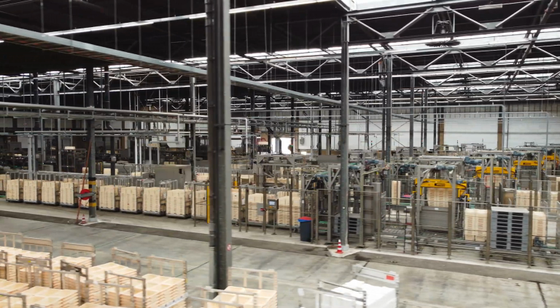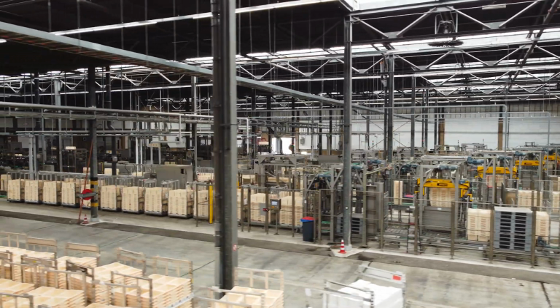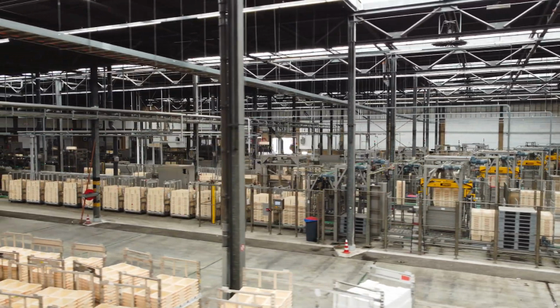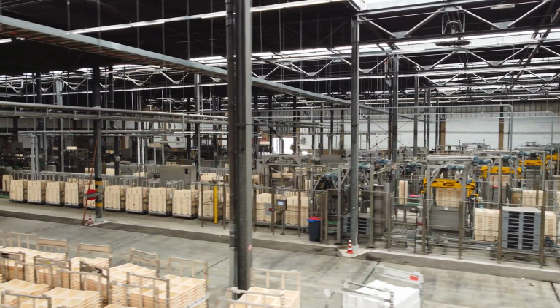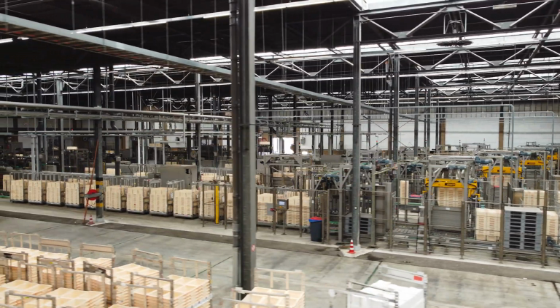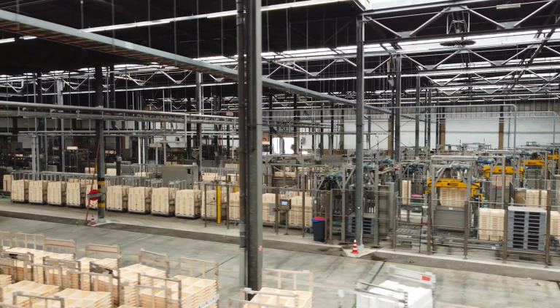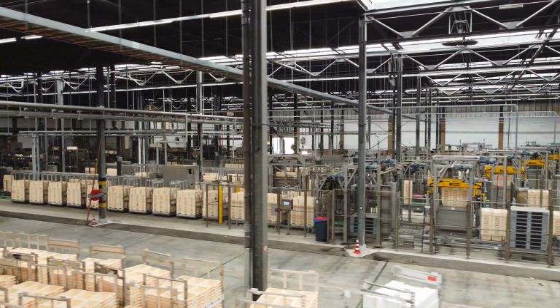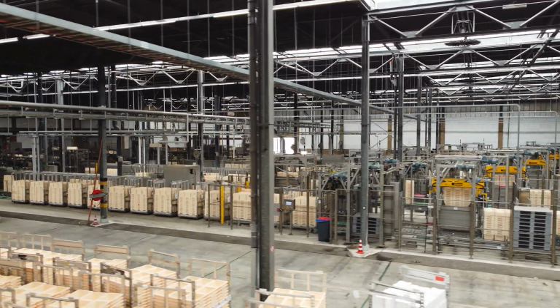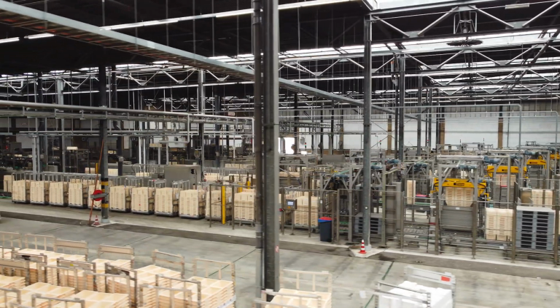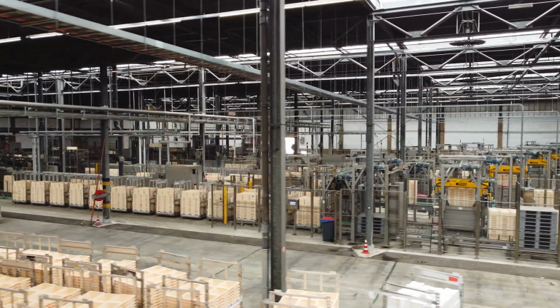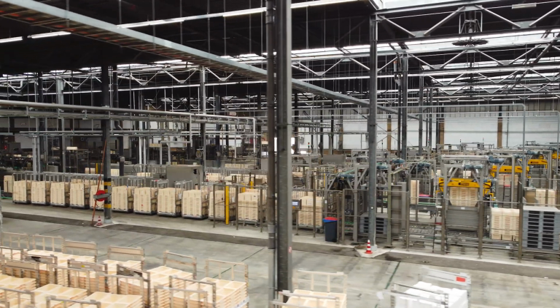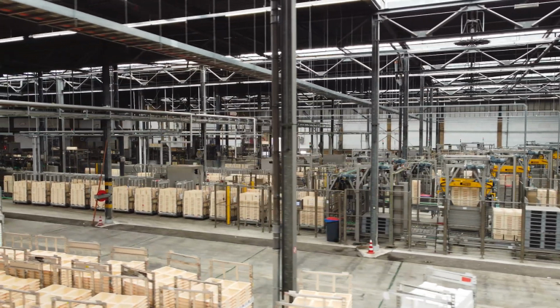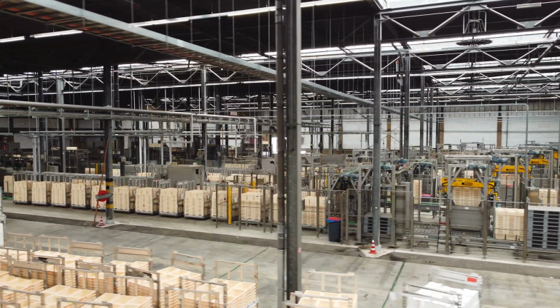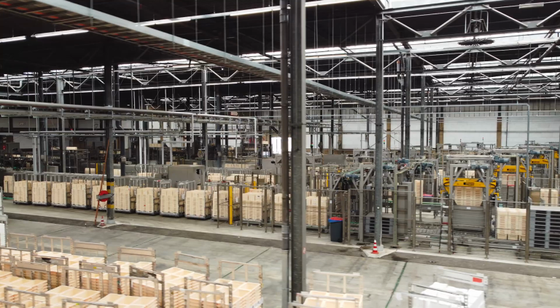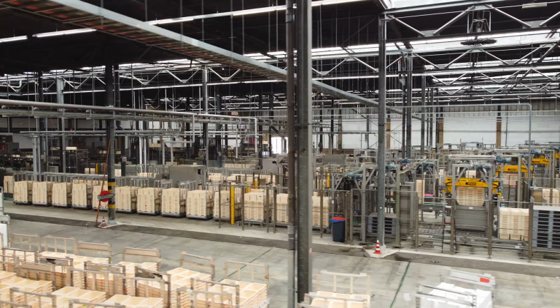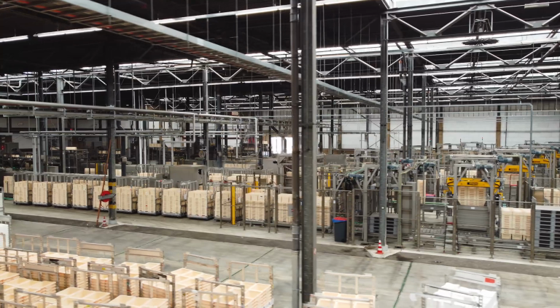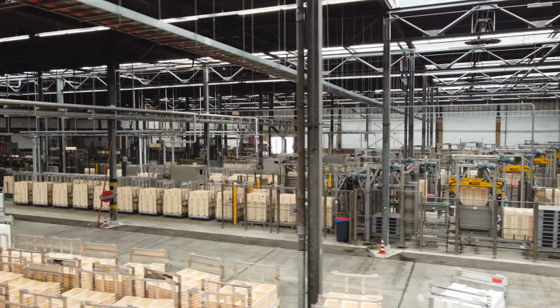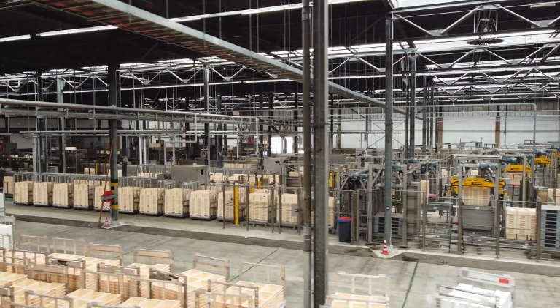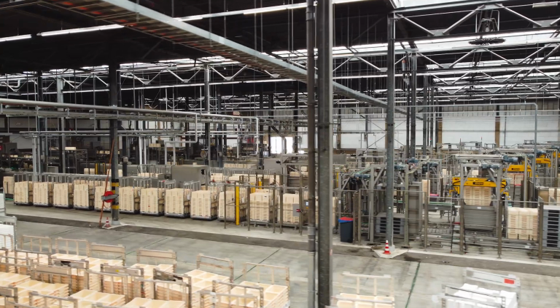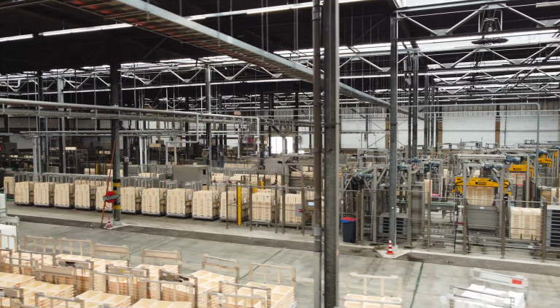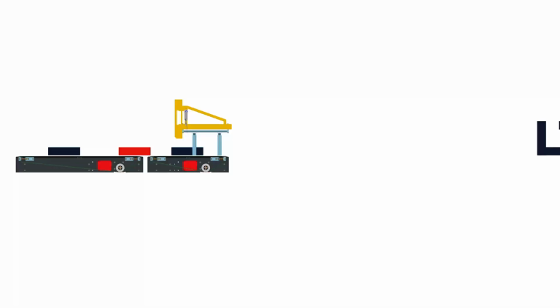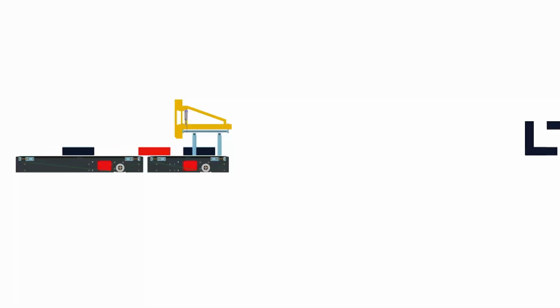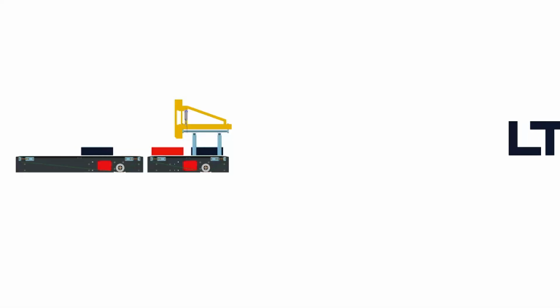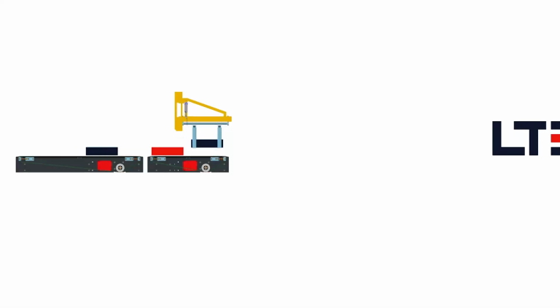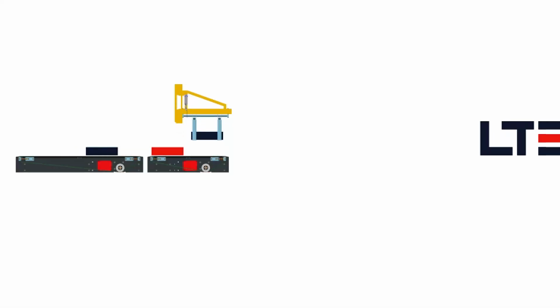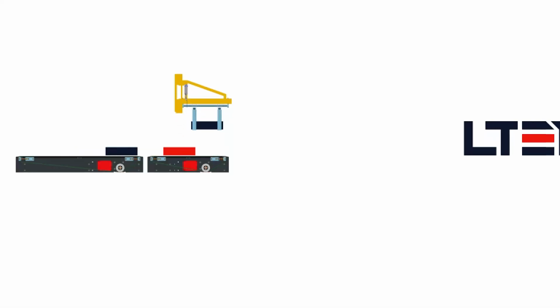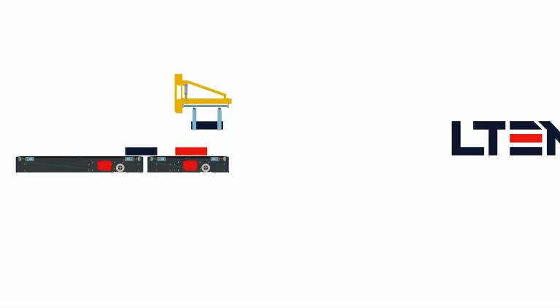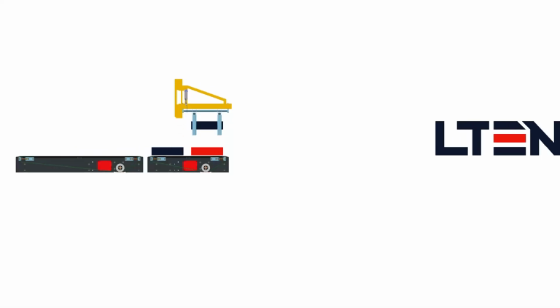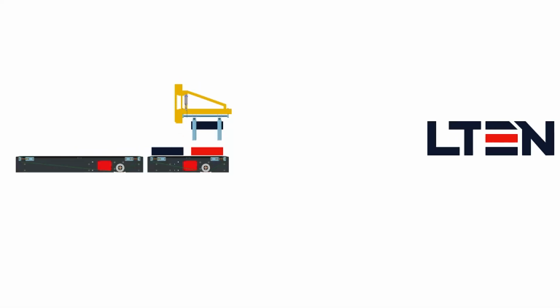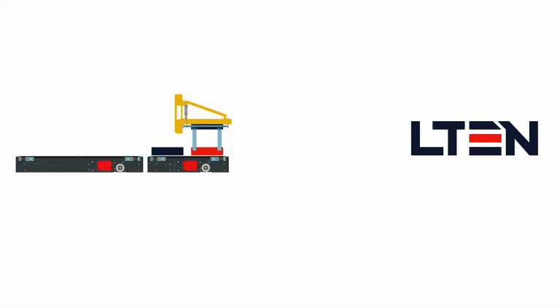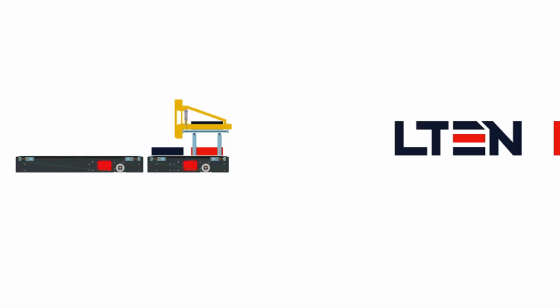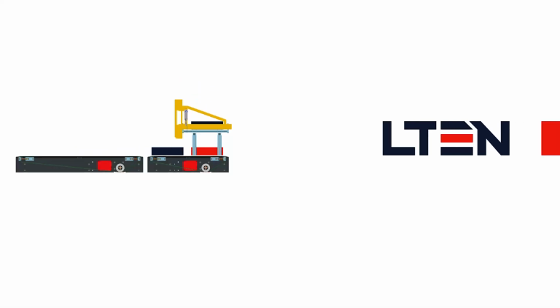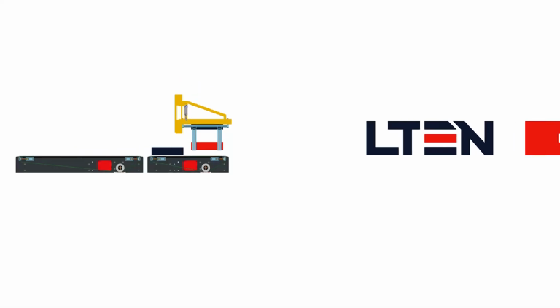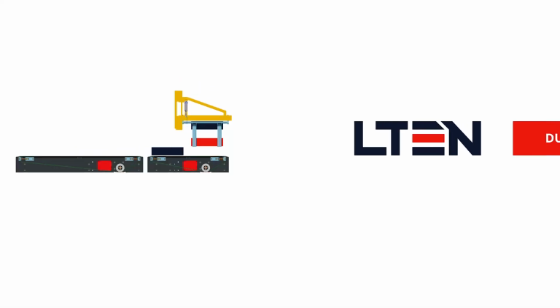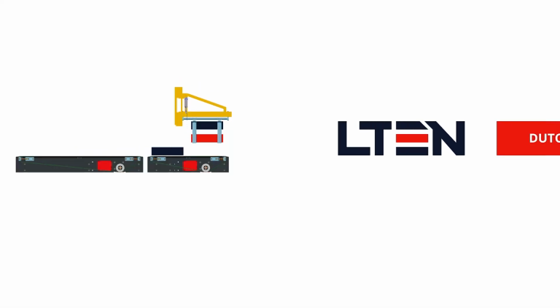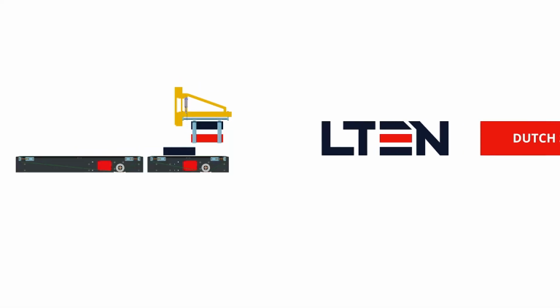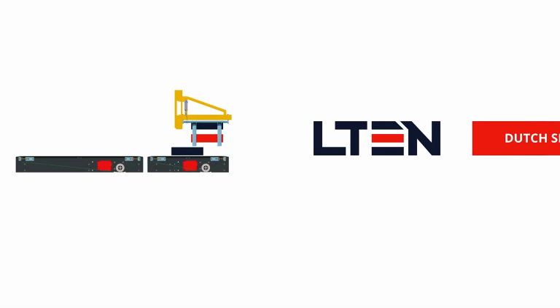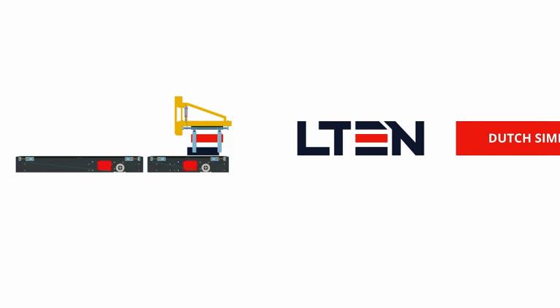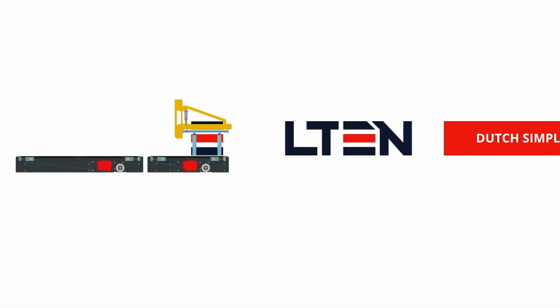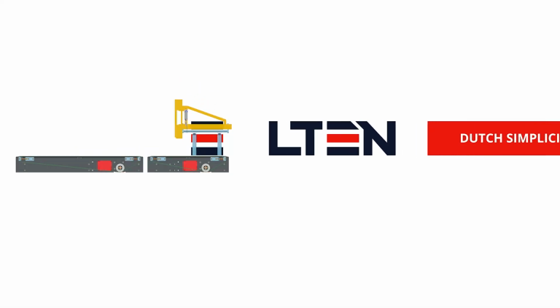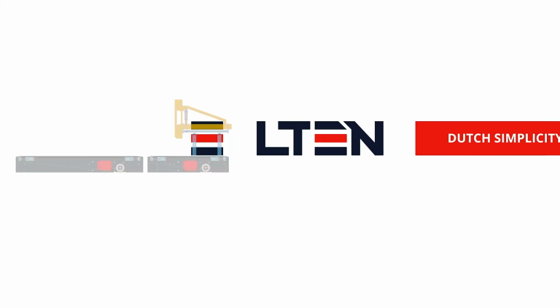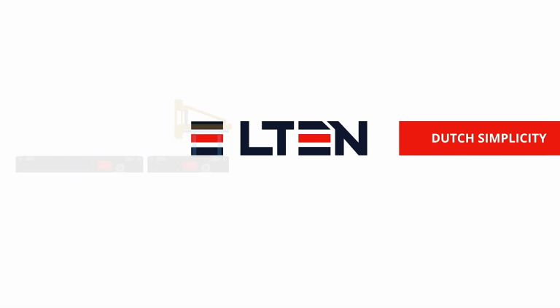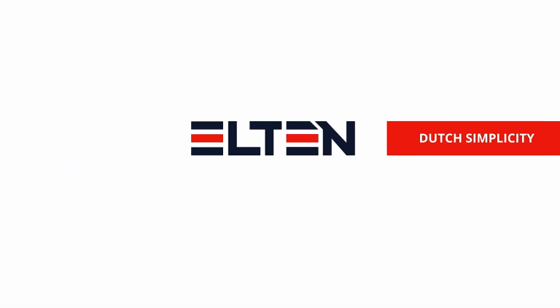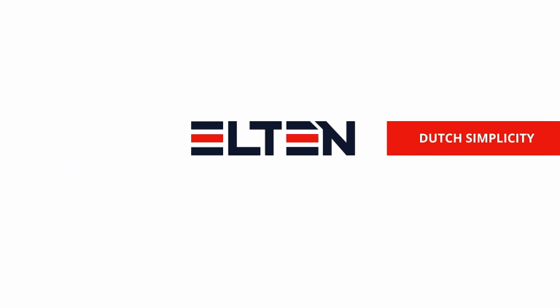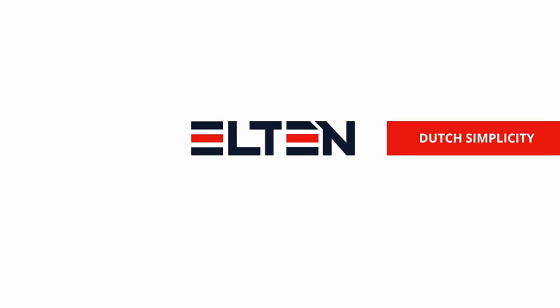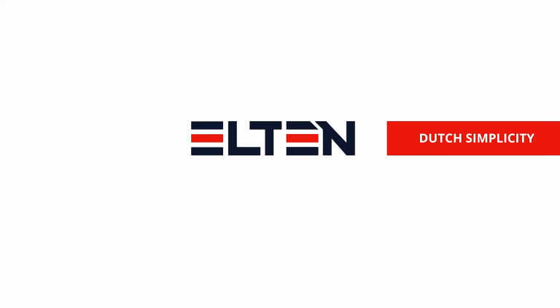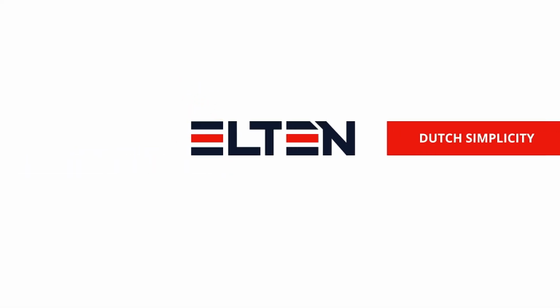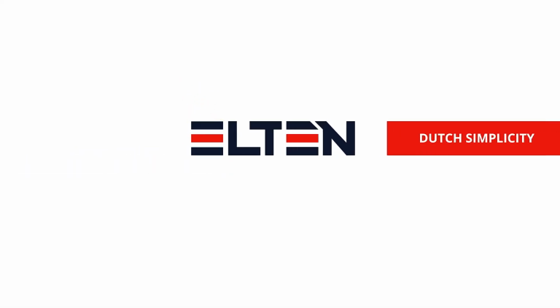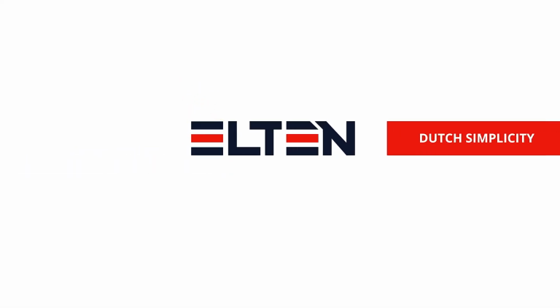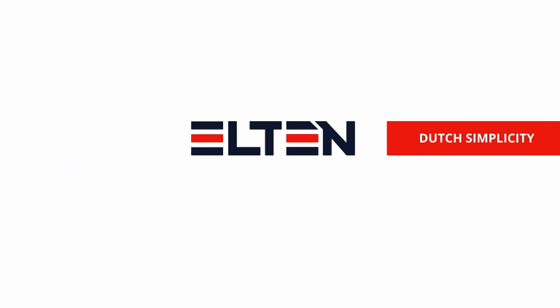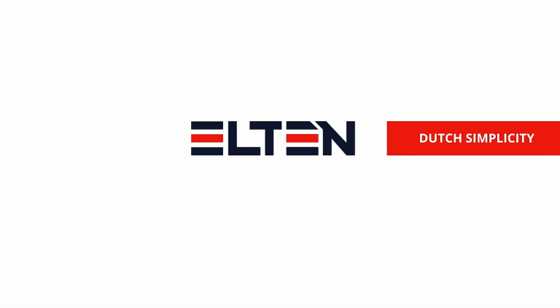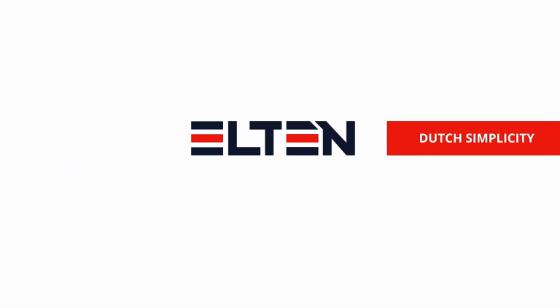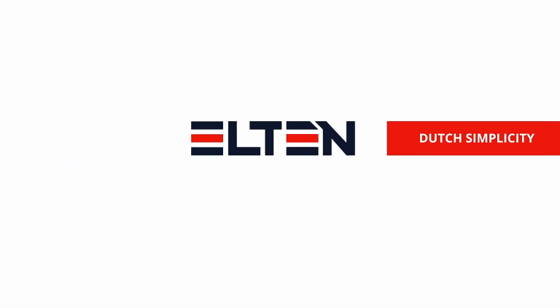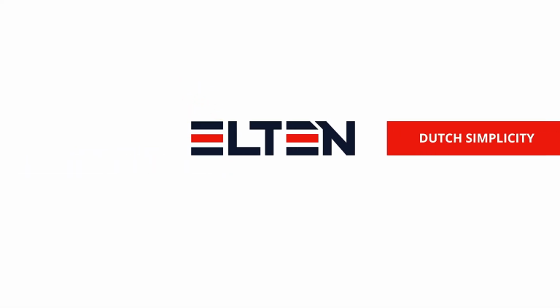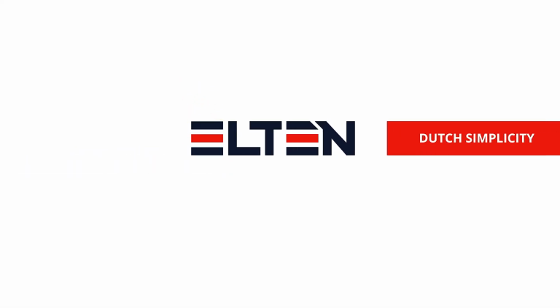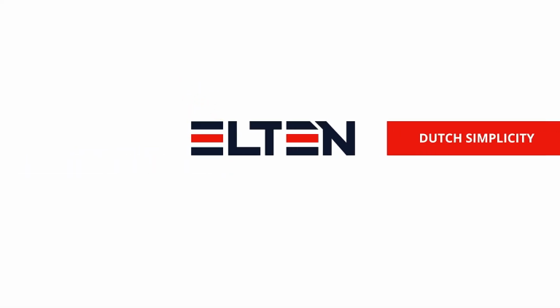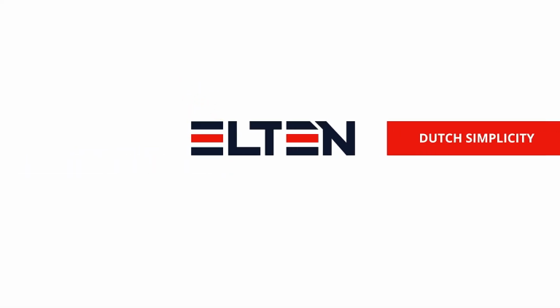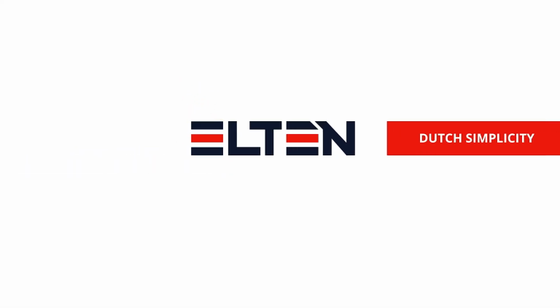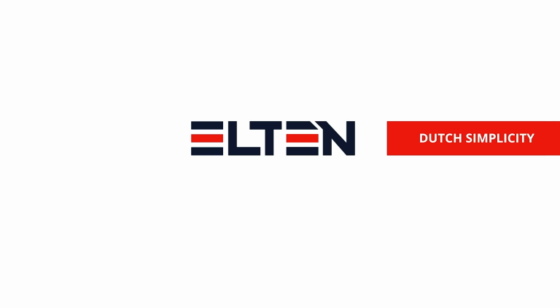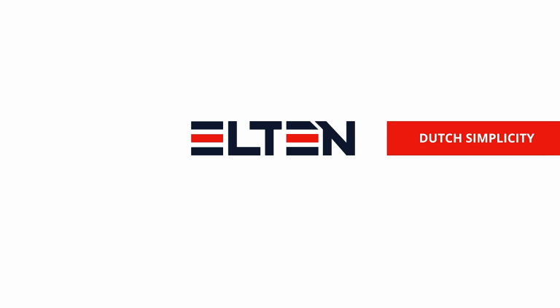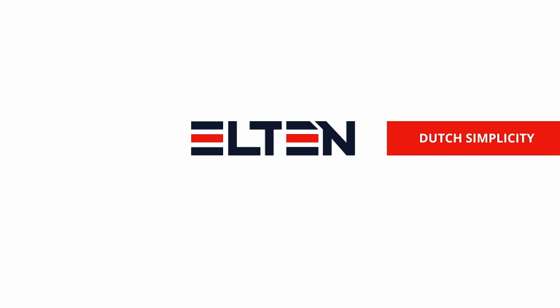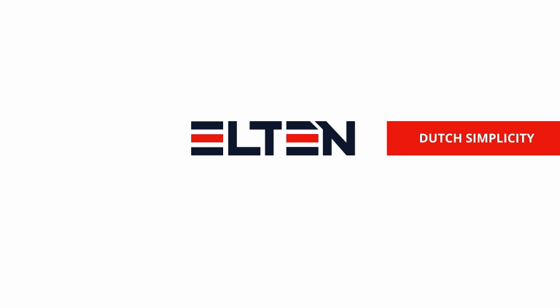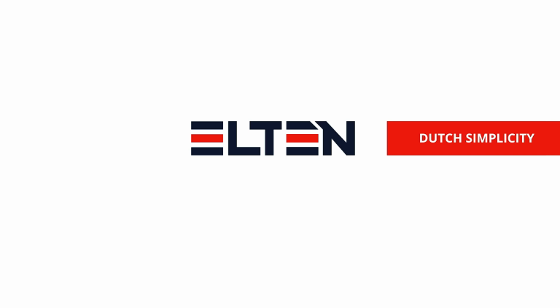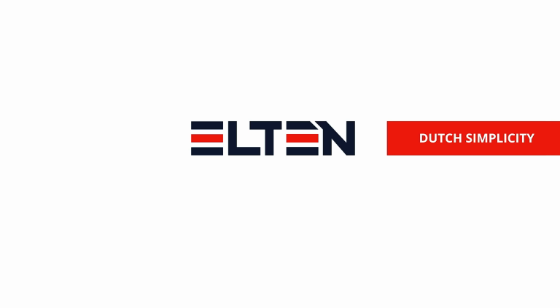Safety measurements are included. For more information, go to elton.nl.